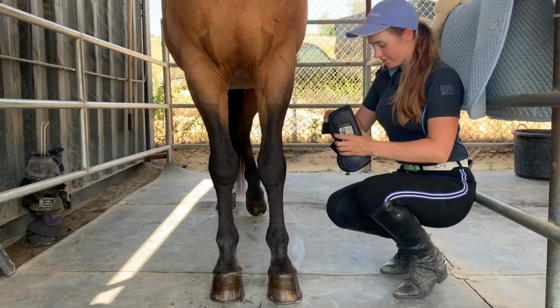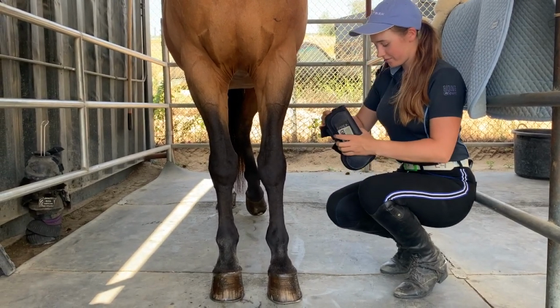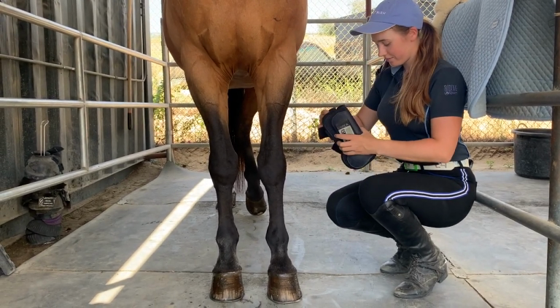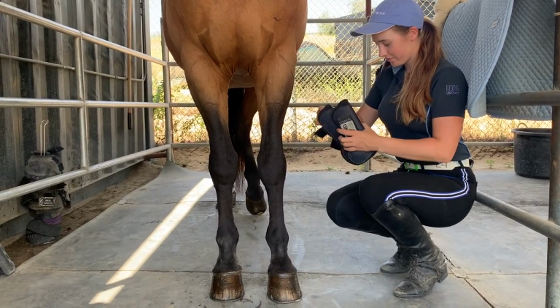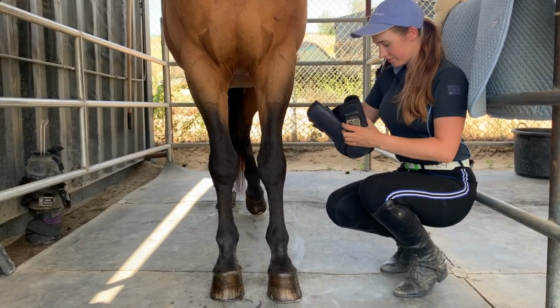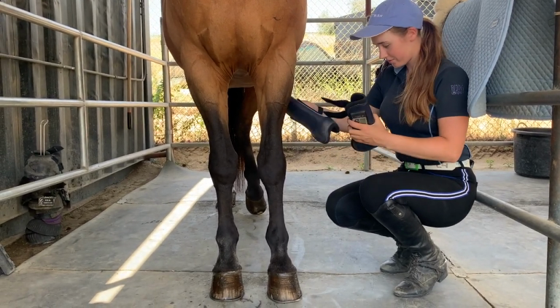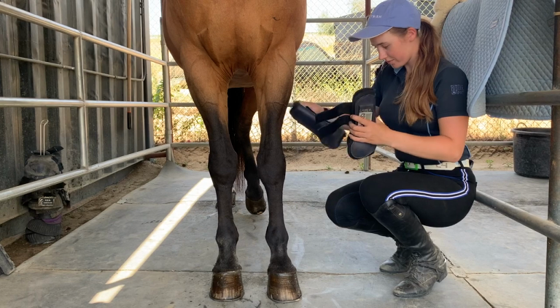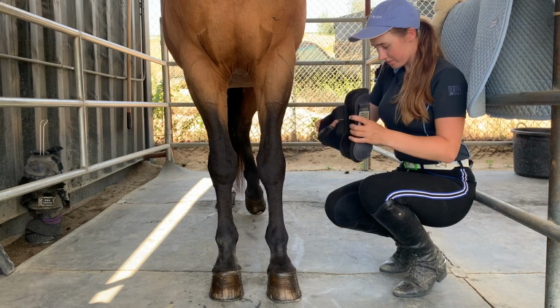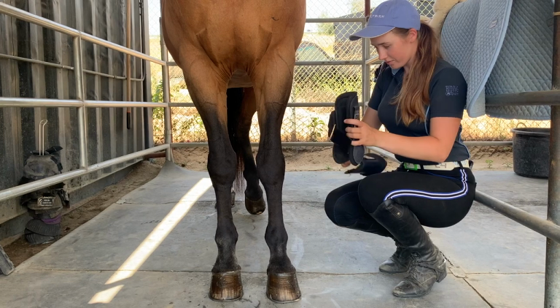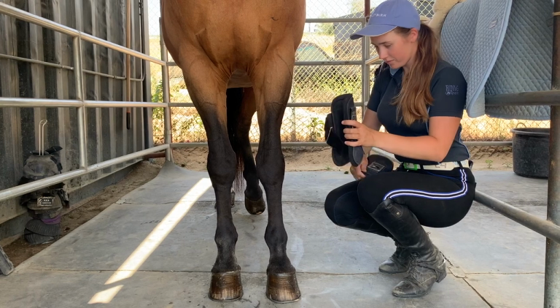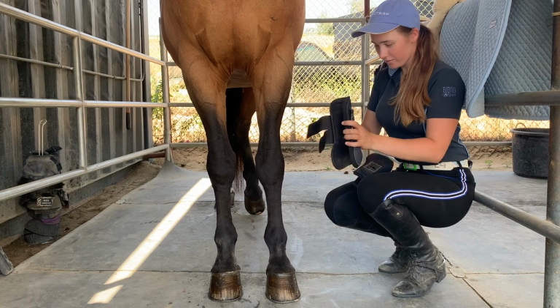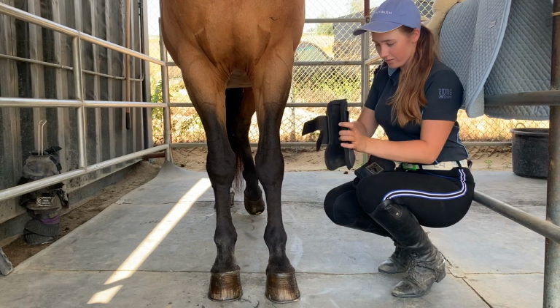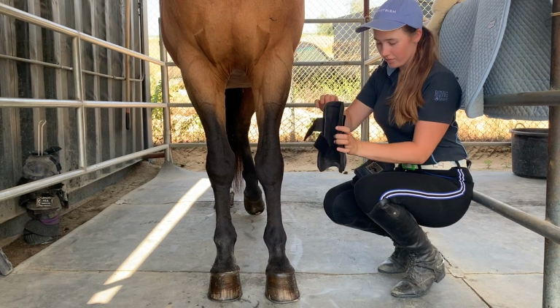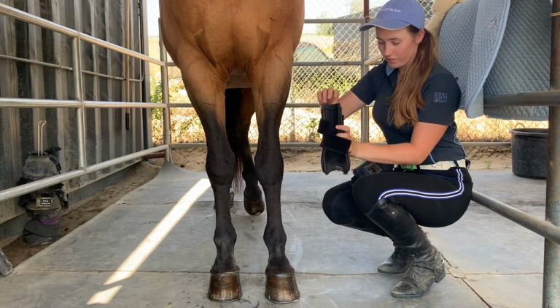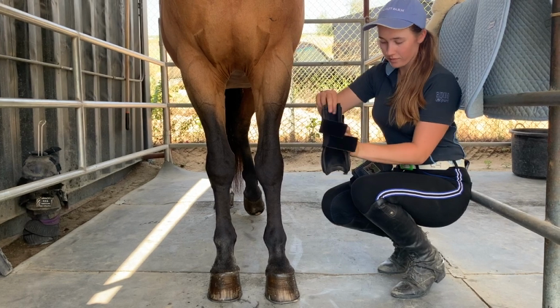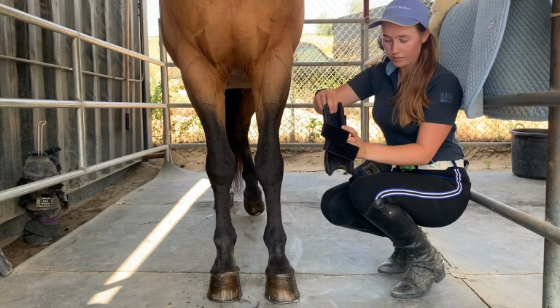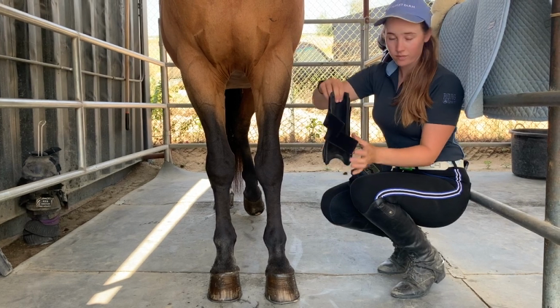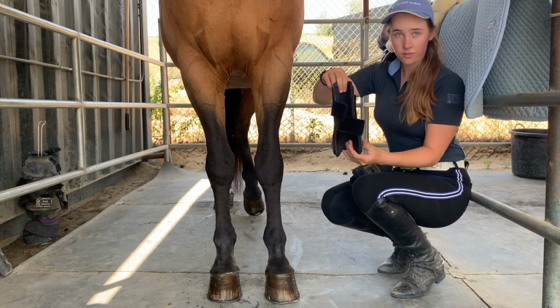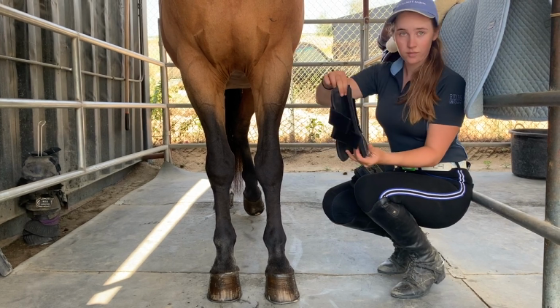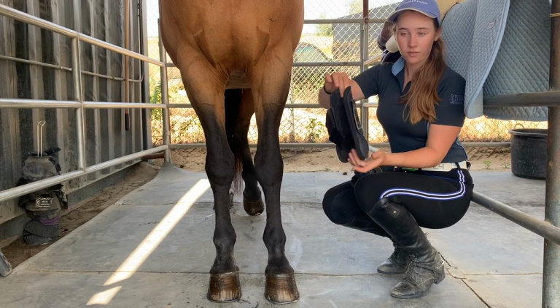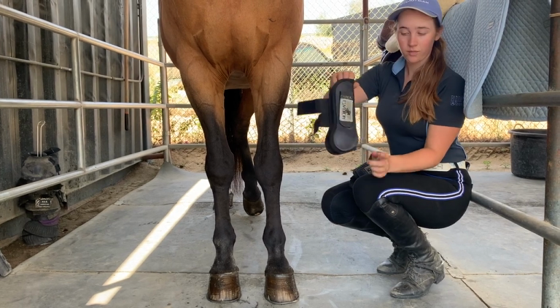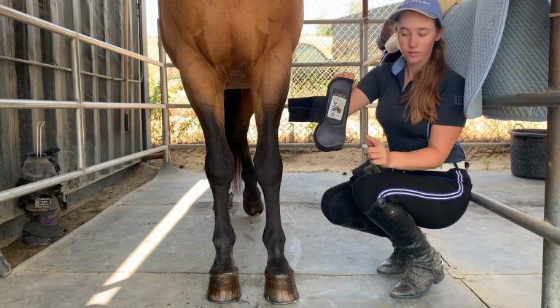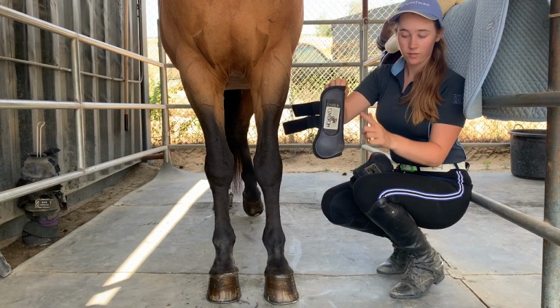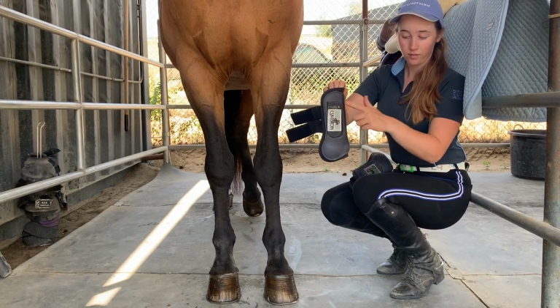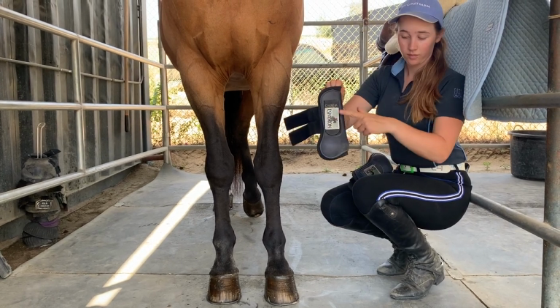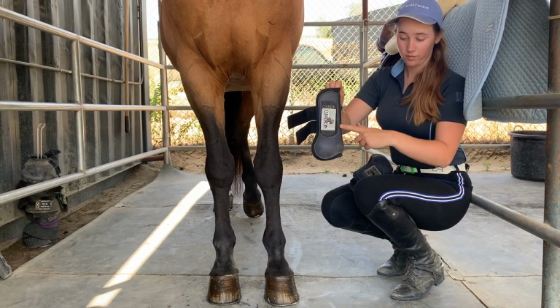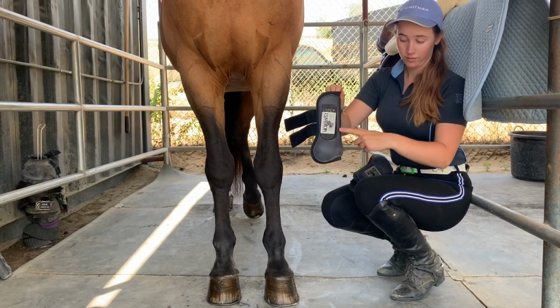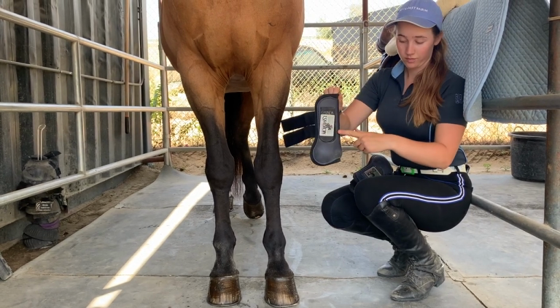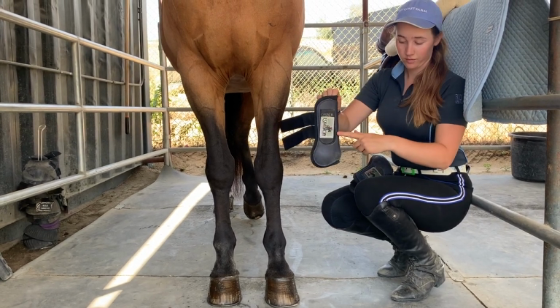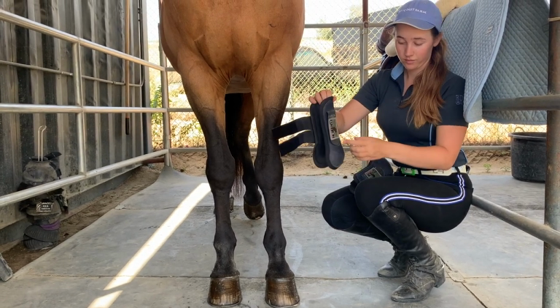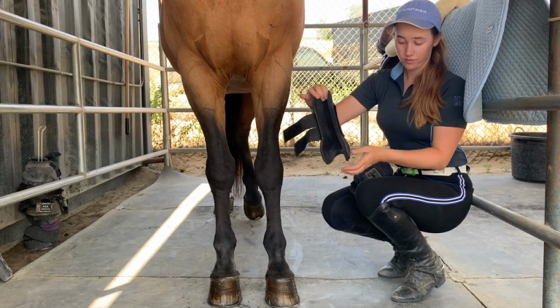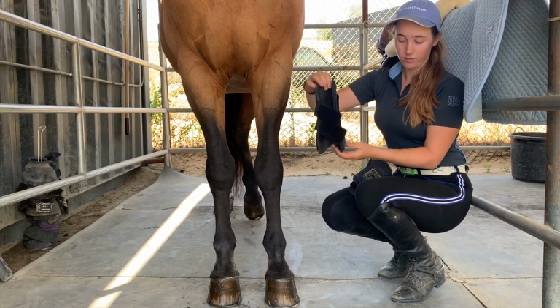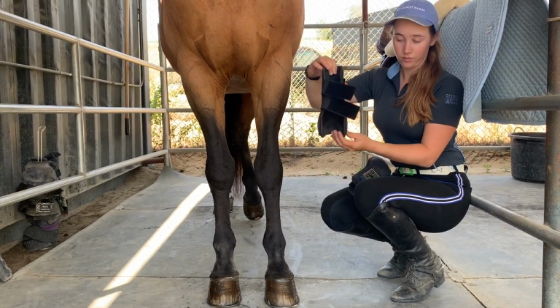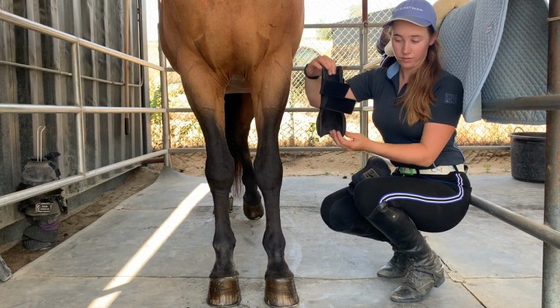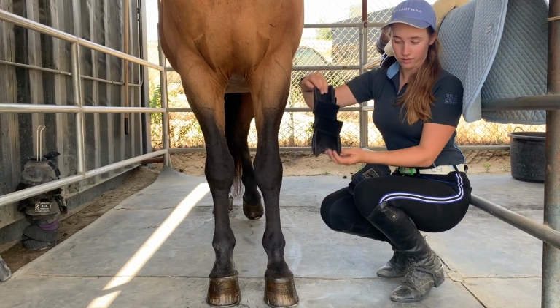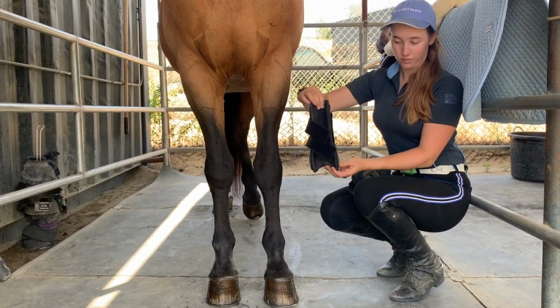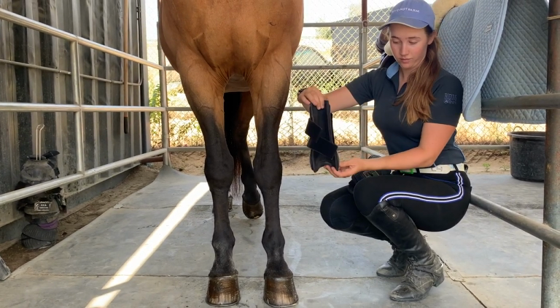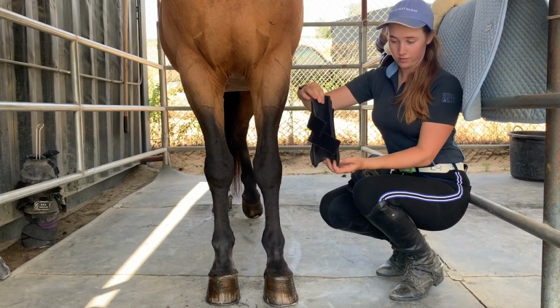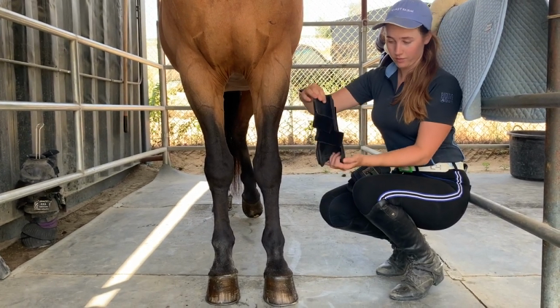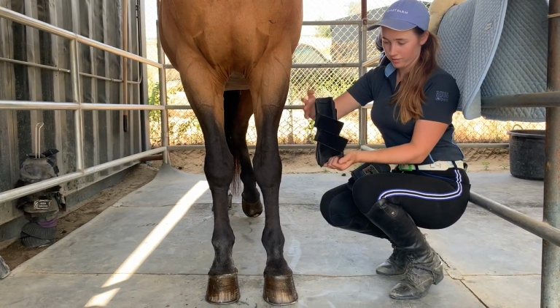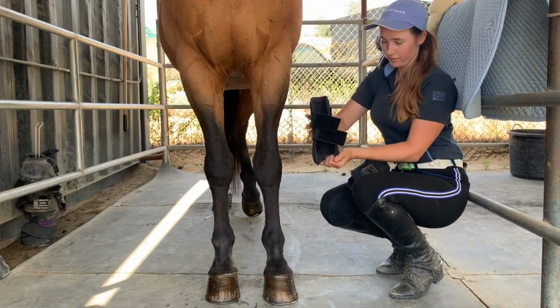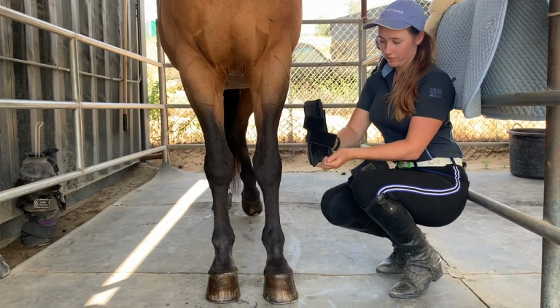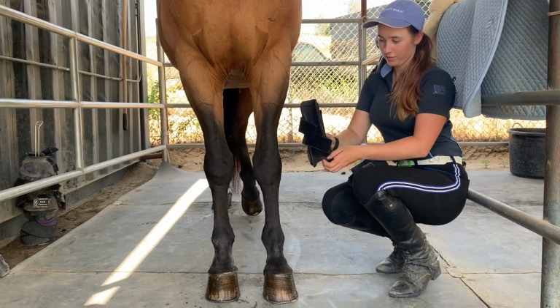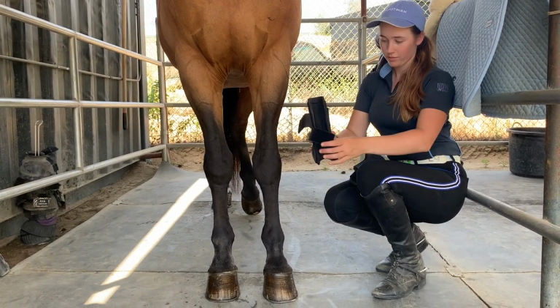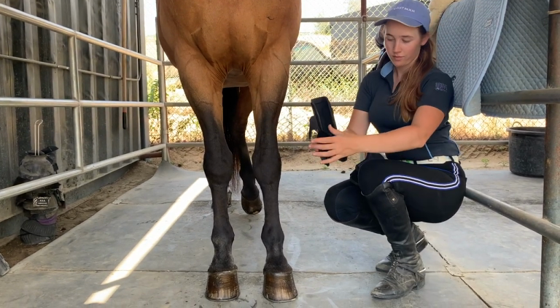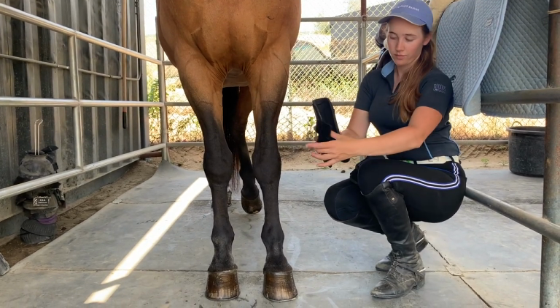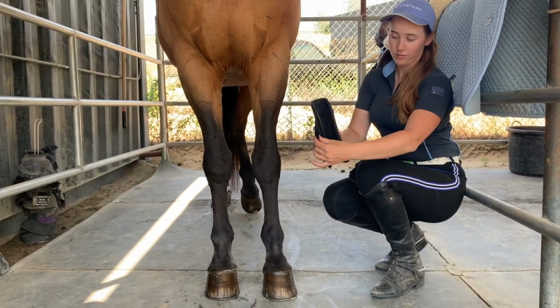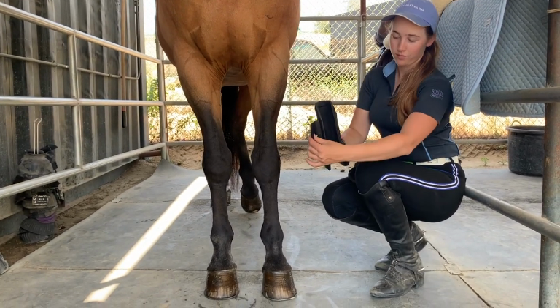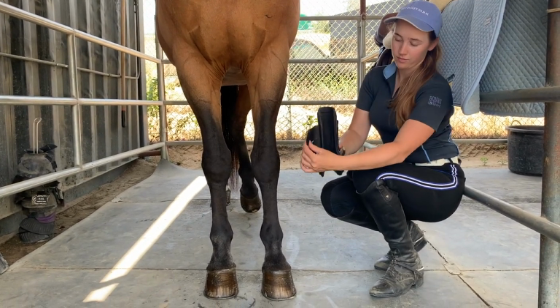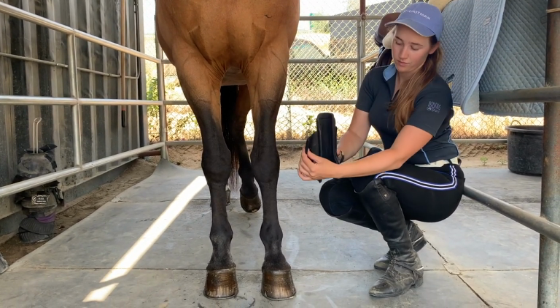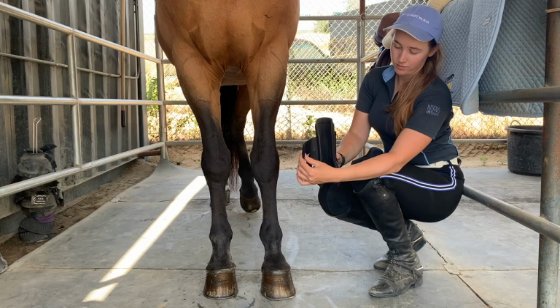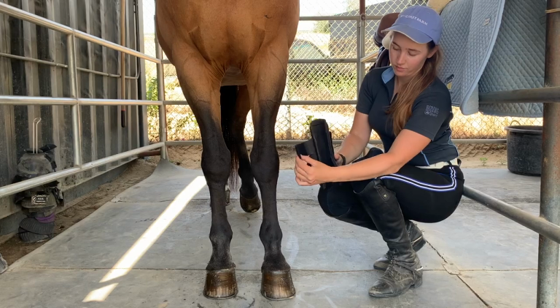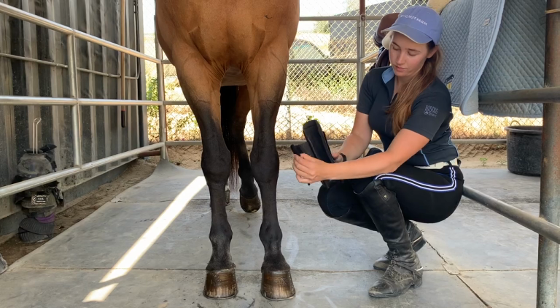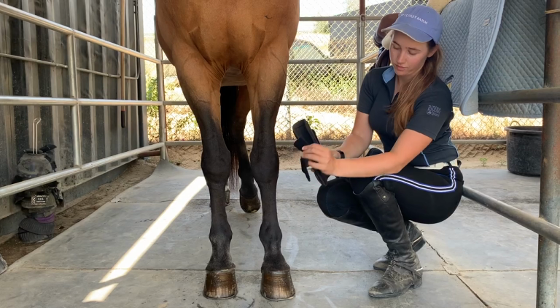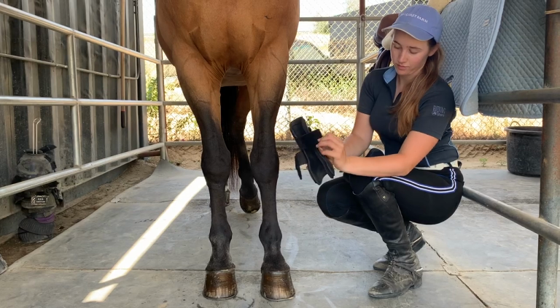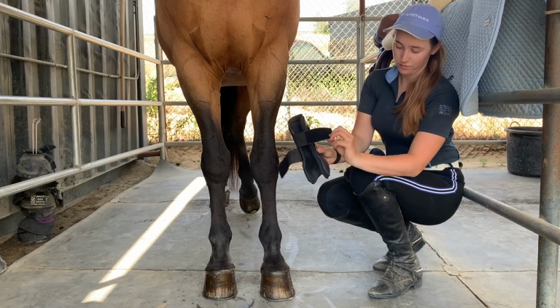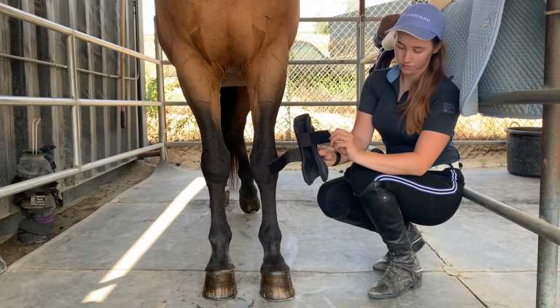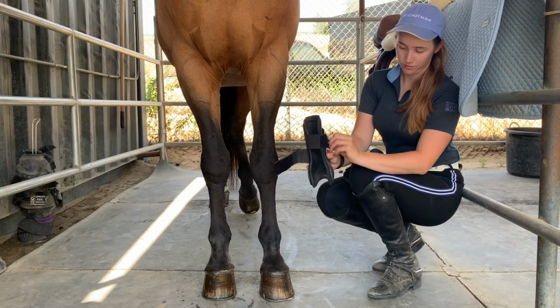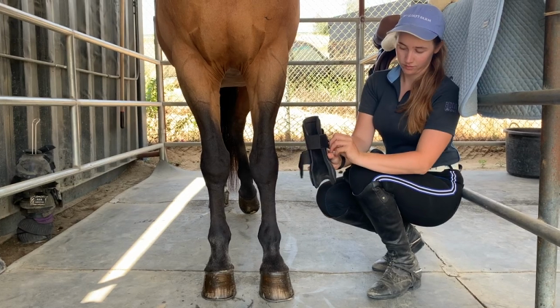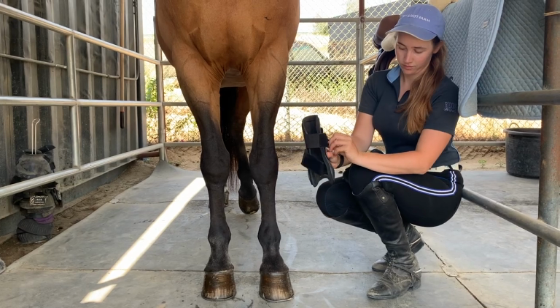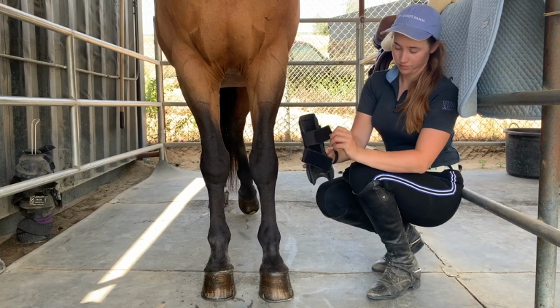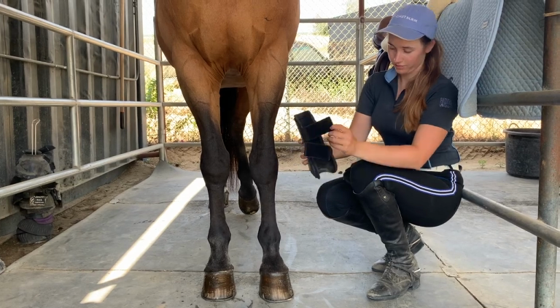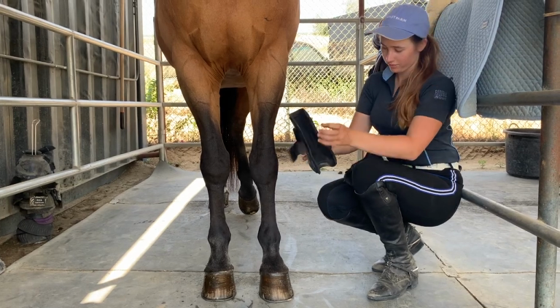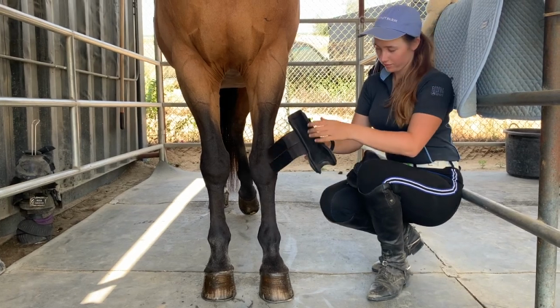When boots are on properly, the Velcro fastener will be on the outside of the leg, and the straps will be pulled across the front of the leg, then towards the tail on the outside.